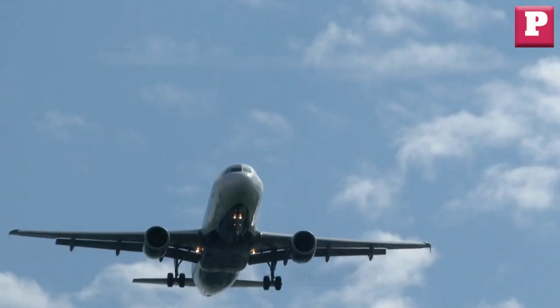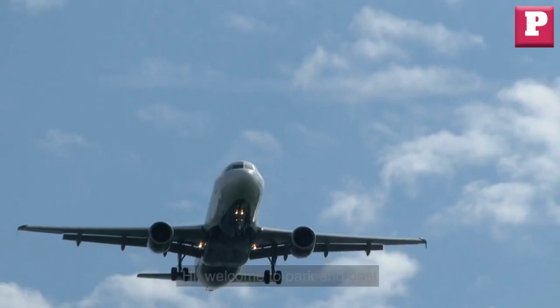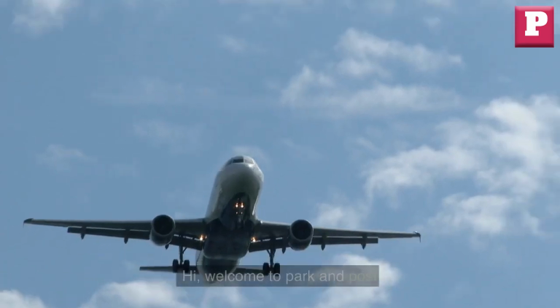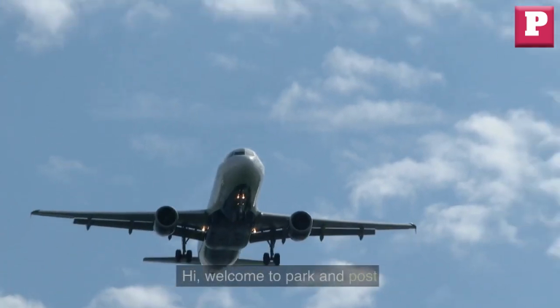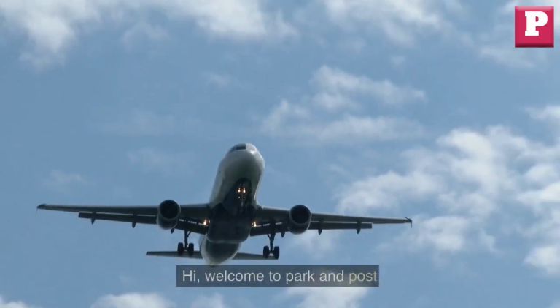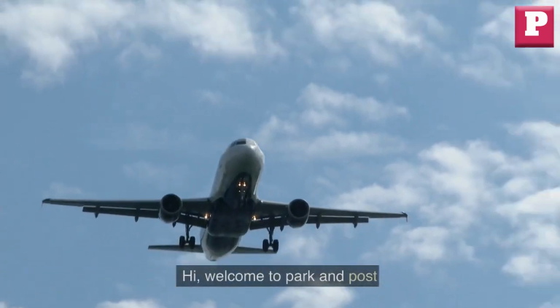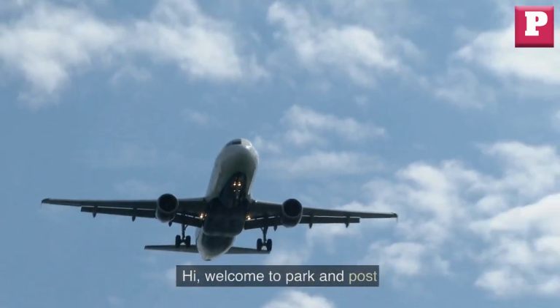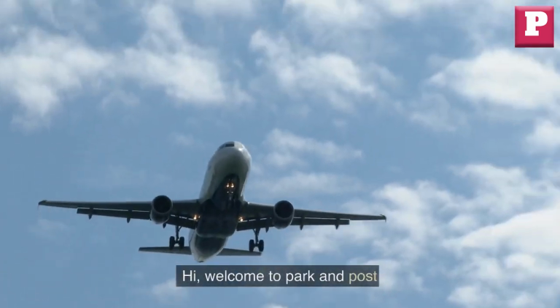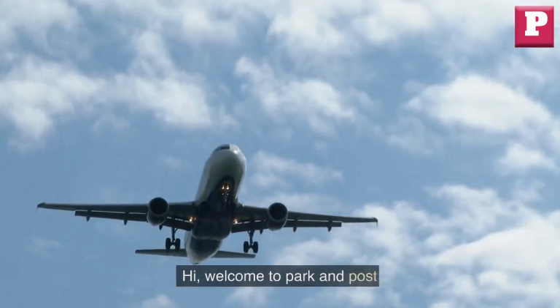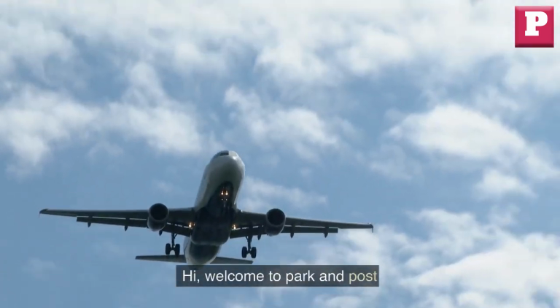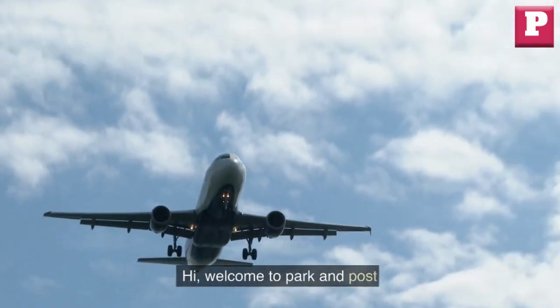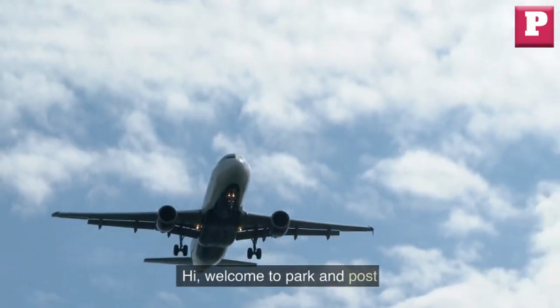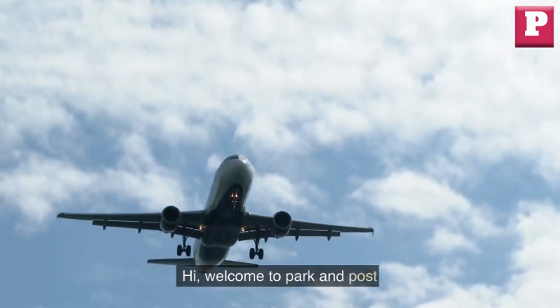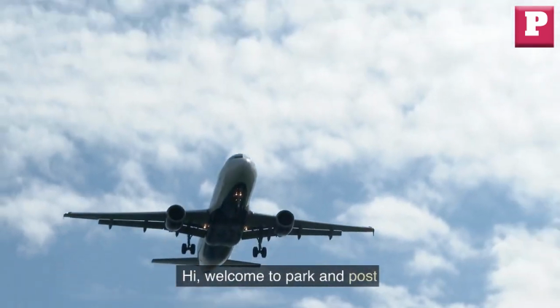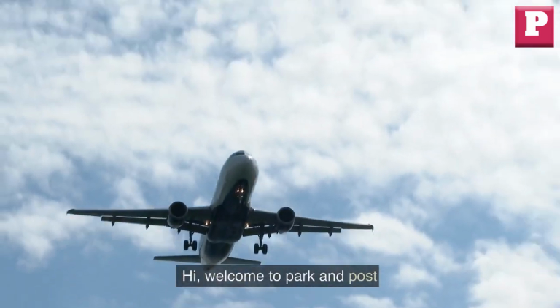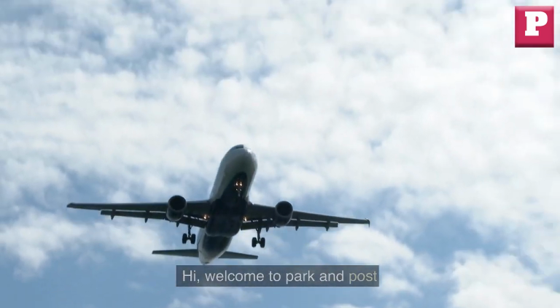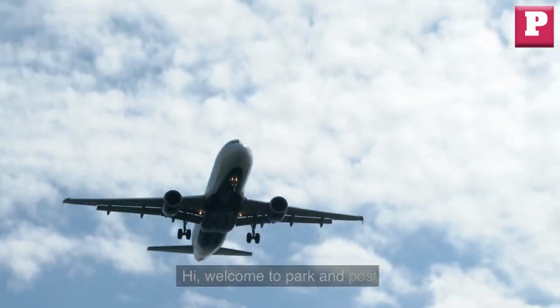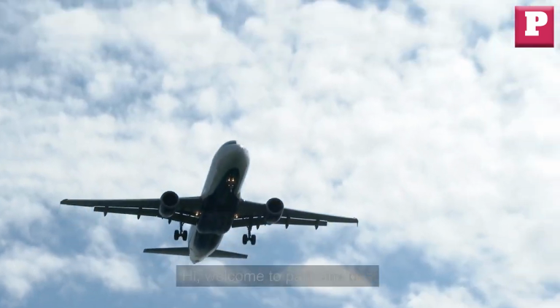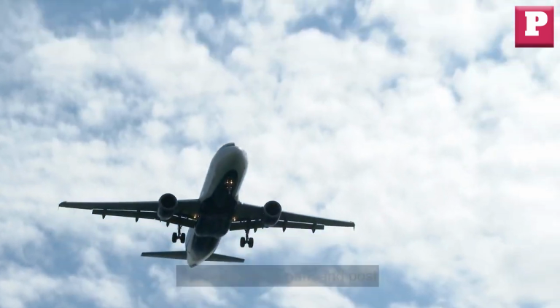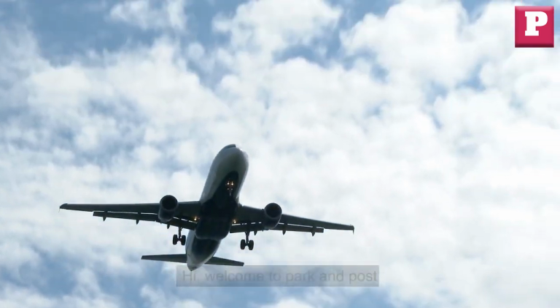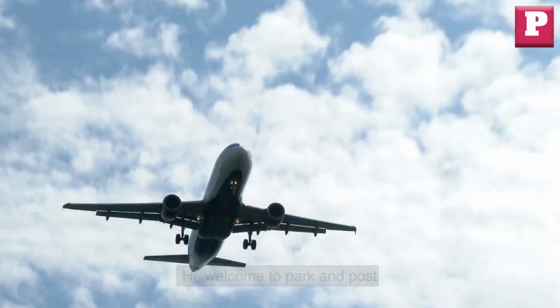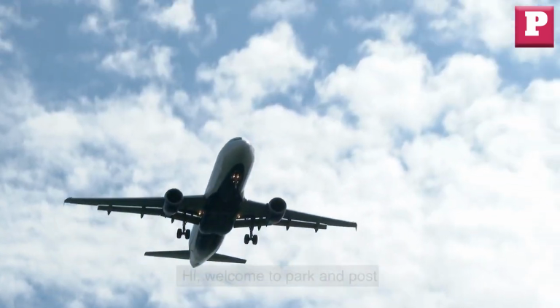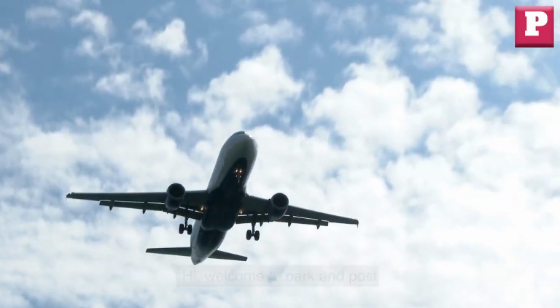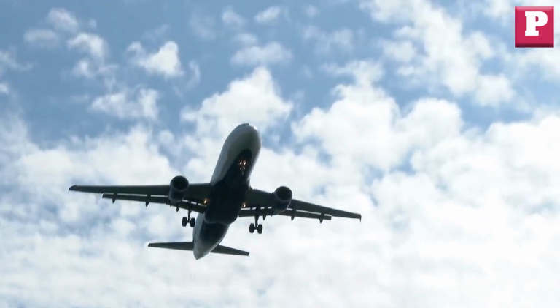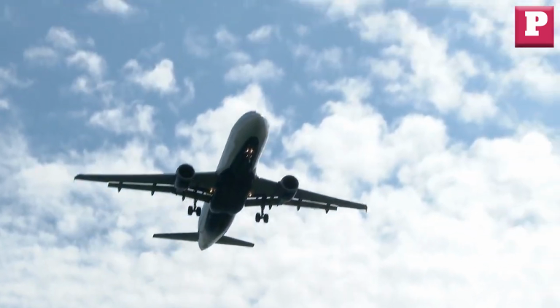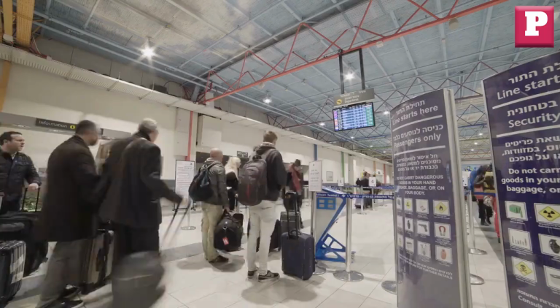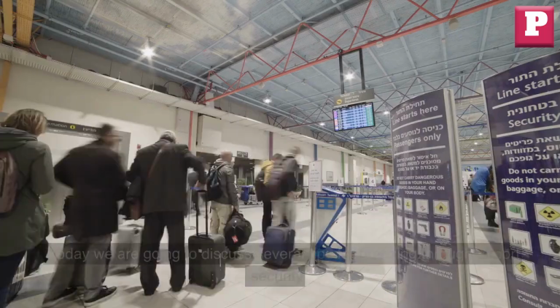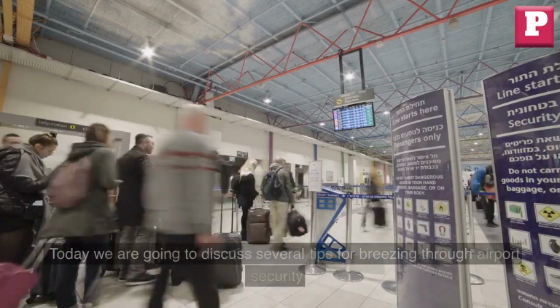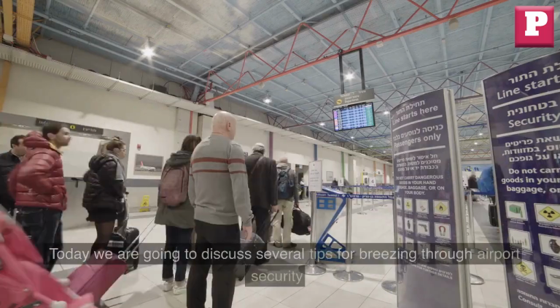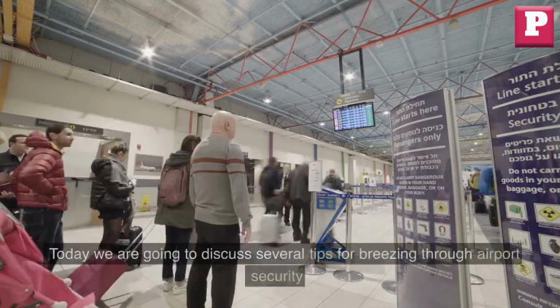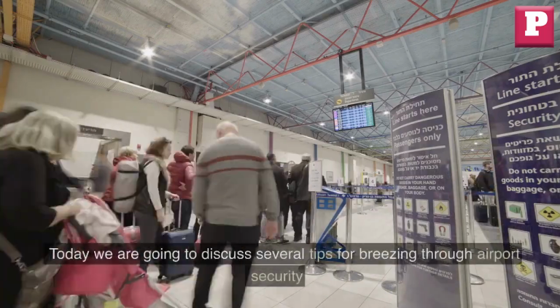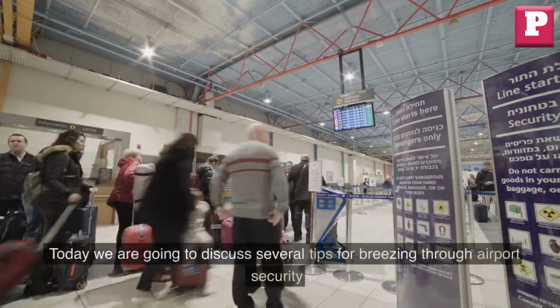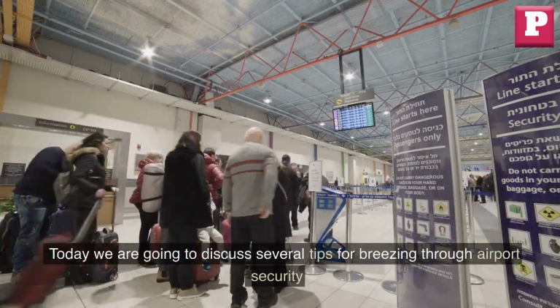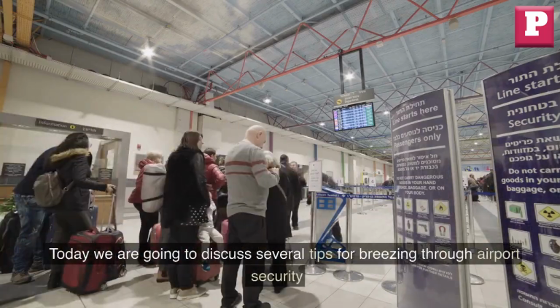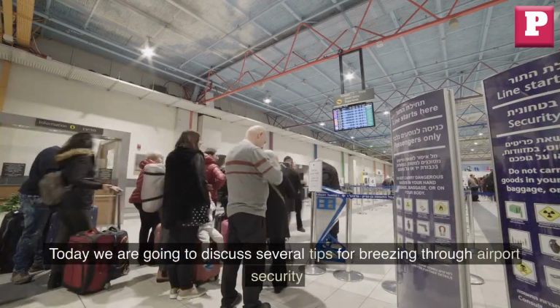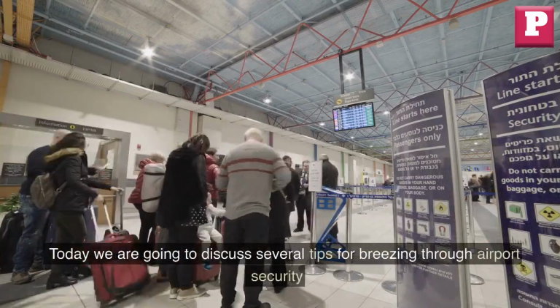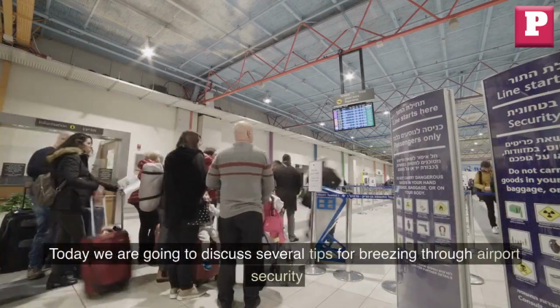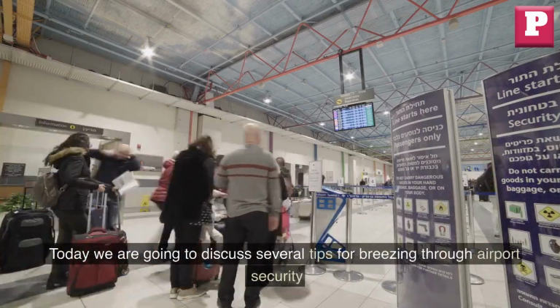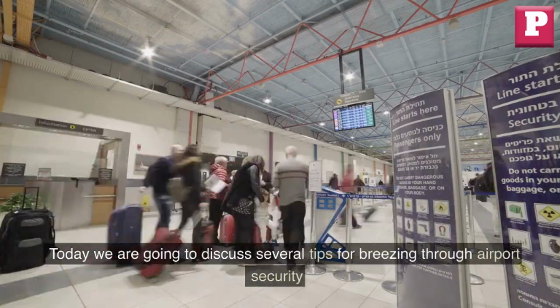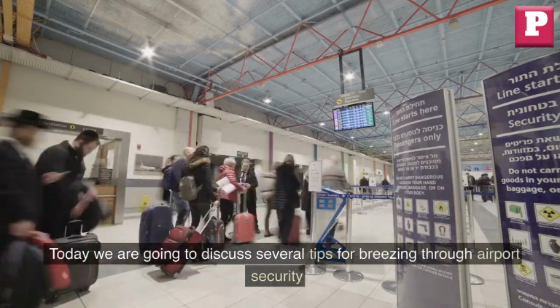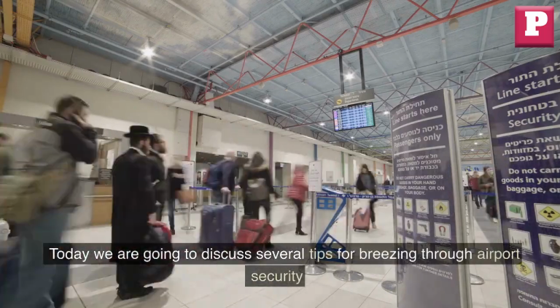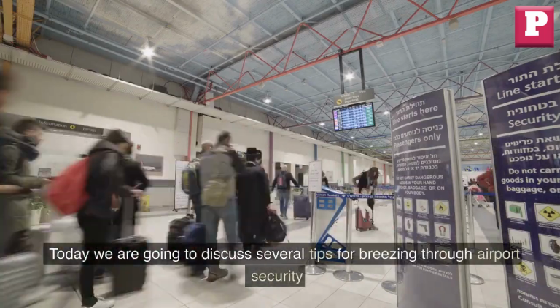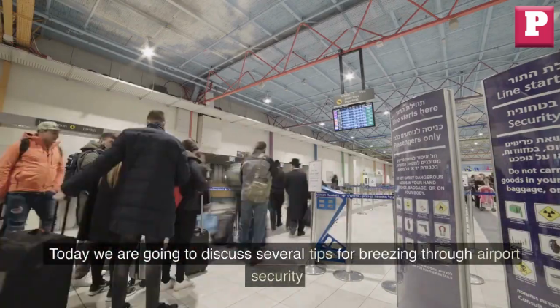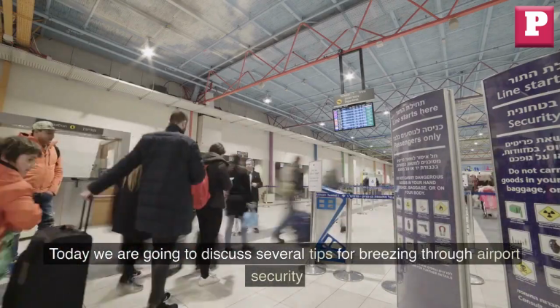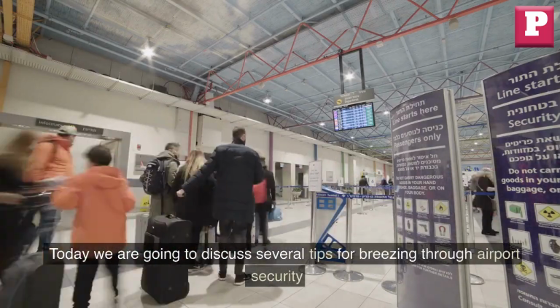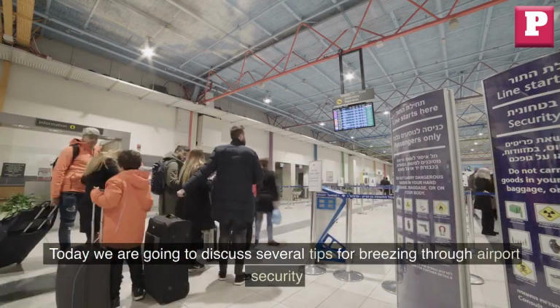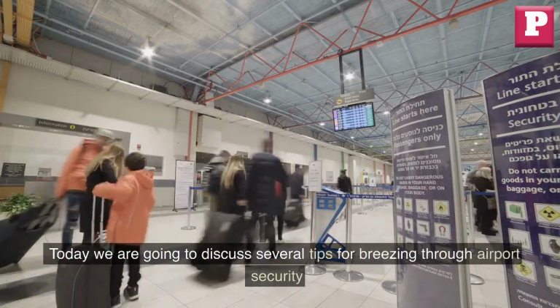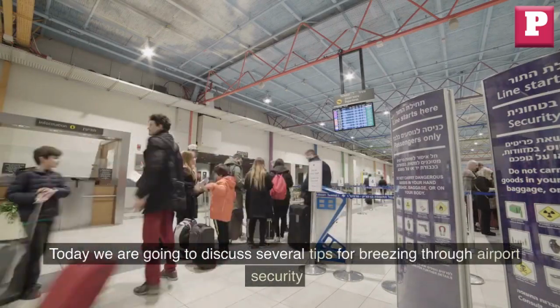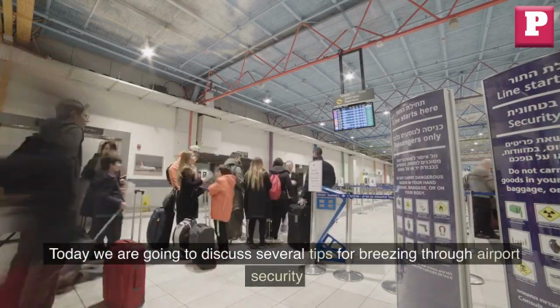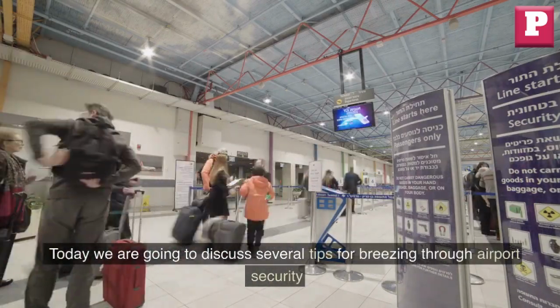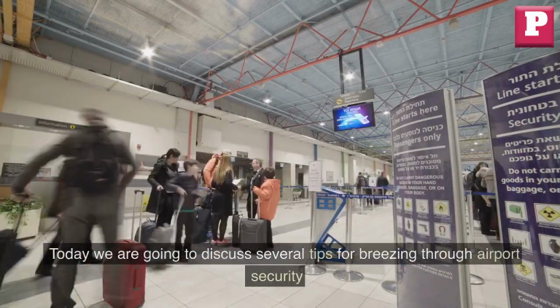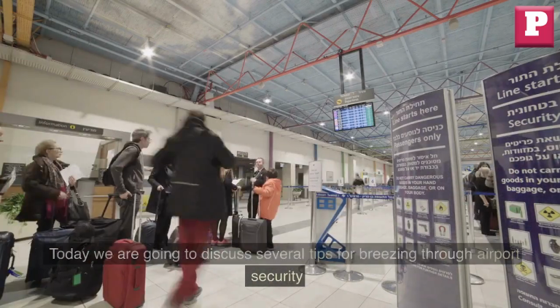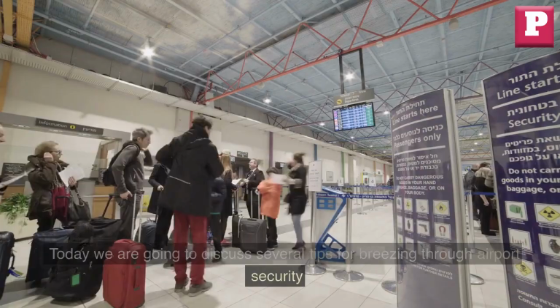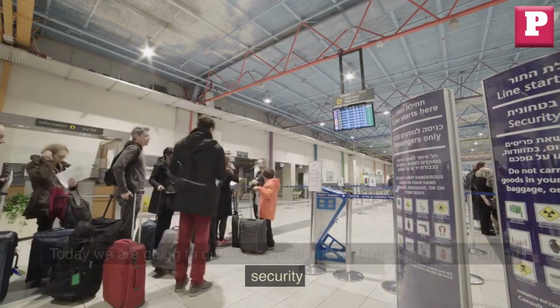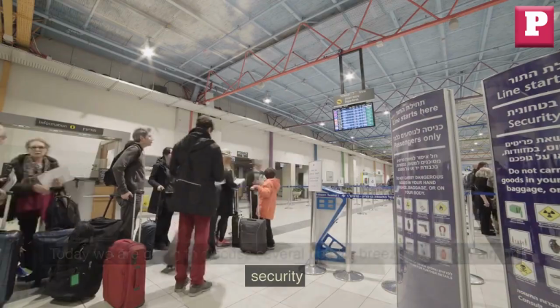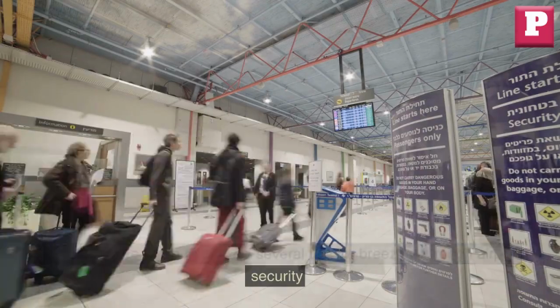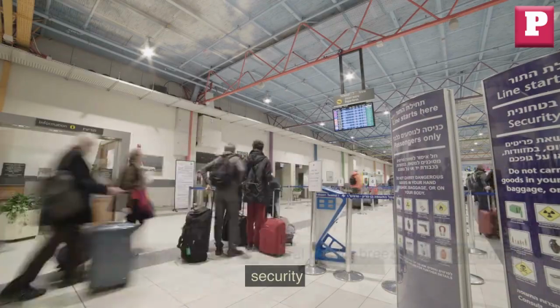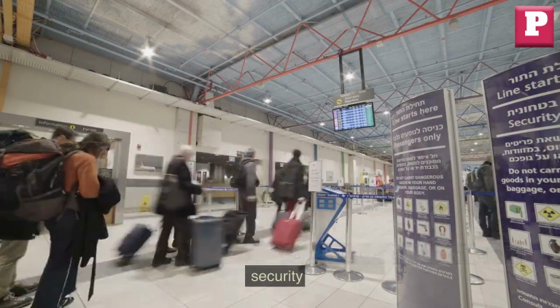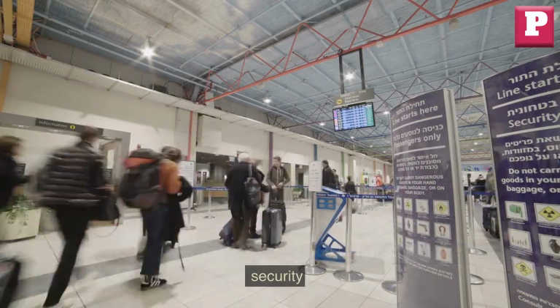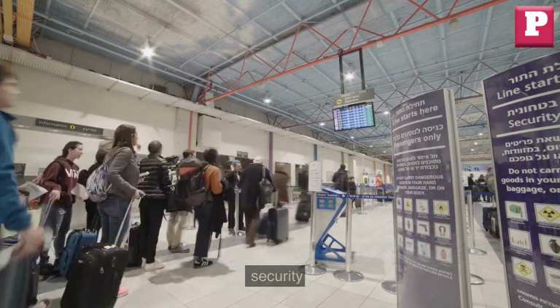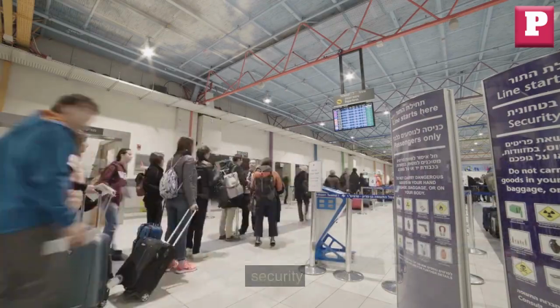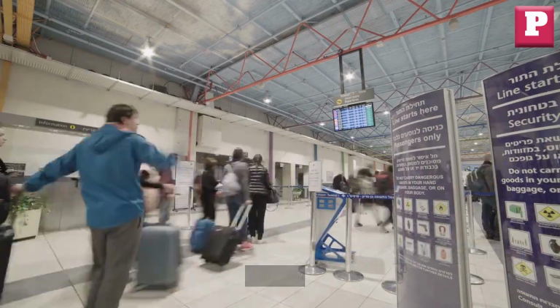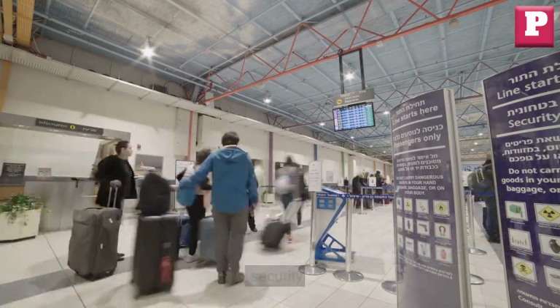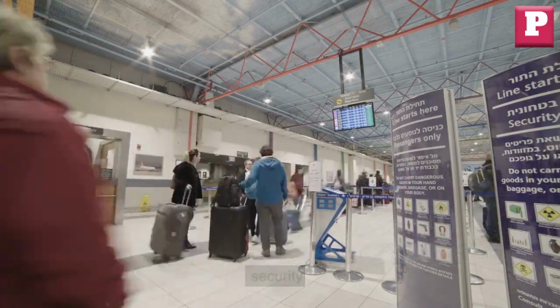Hi! Welcome to Park & Post! Today we are going to discuss several tips for breezing through airport security.